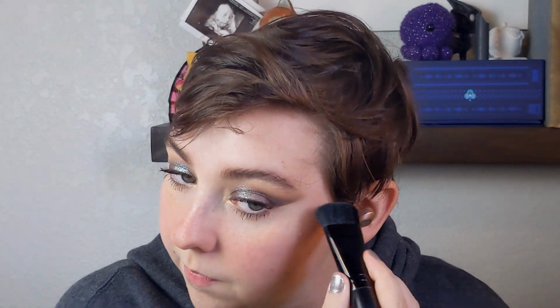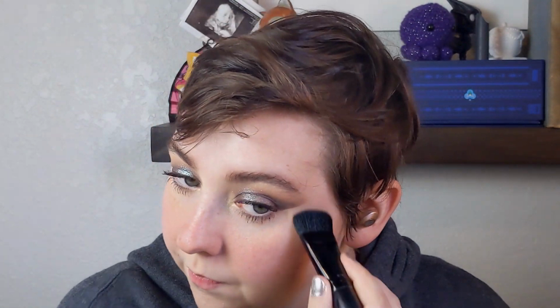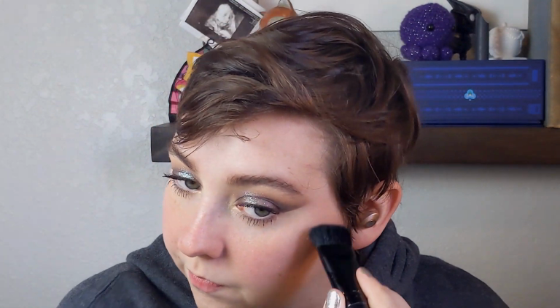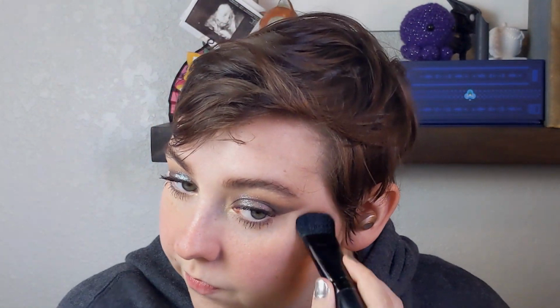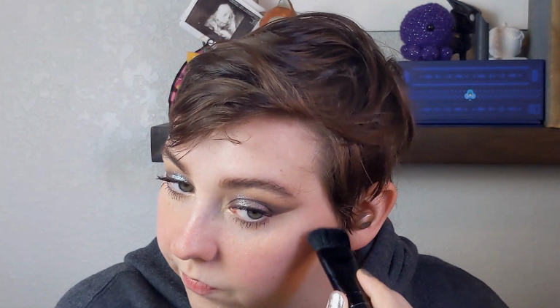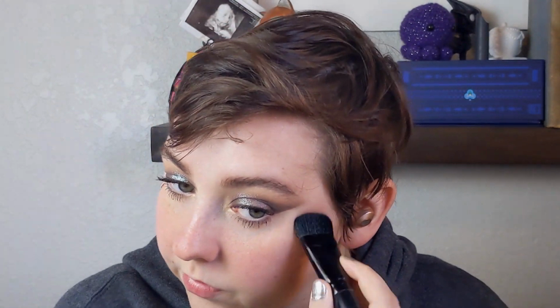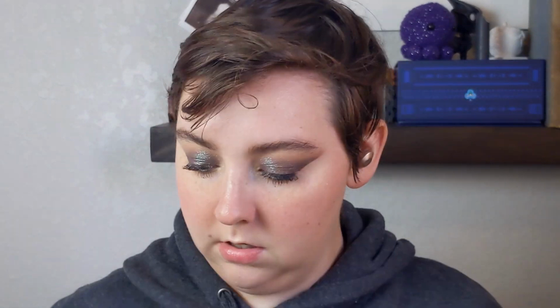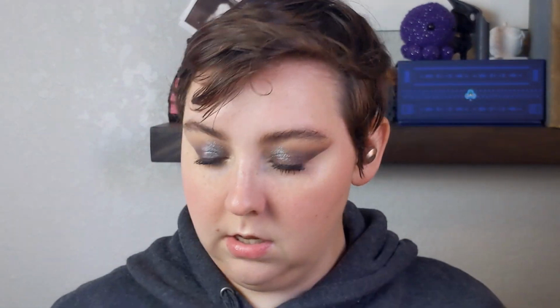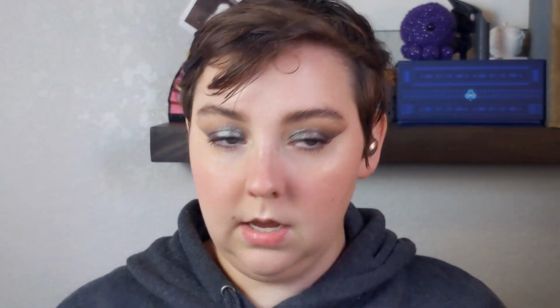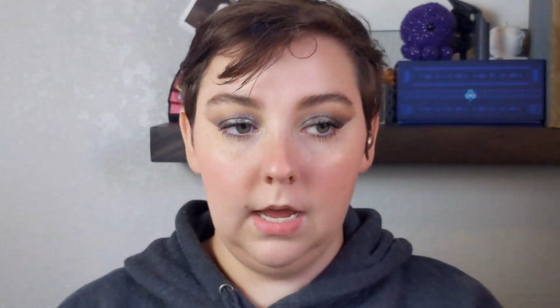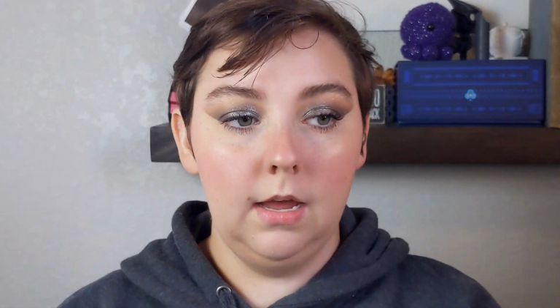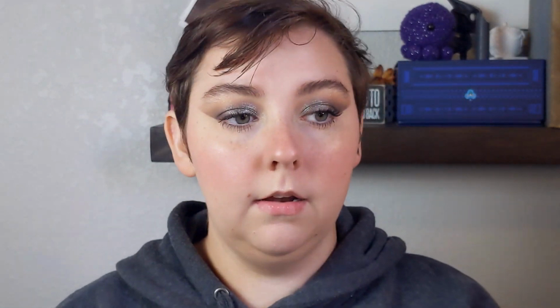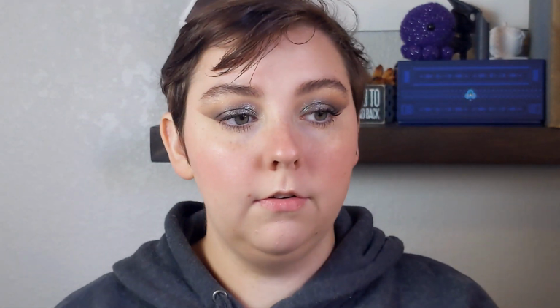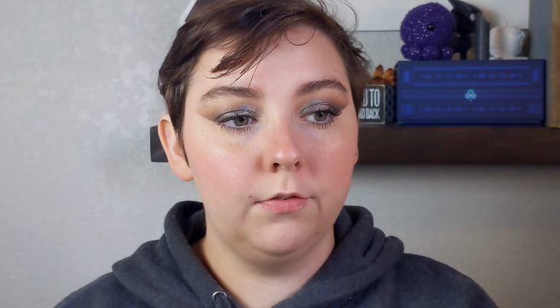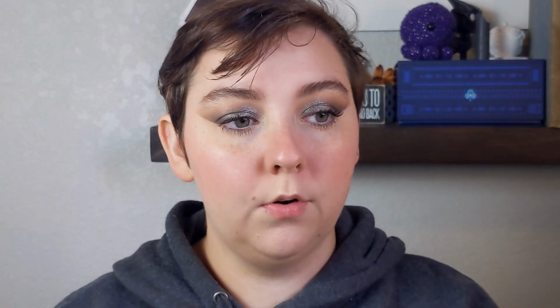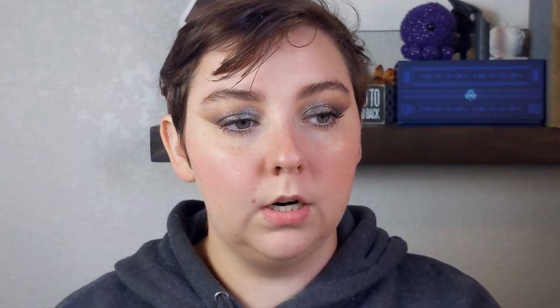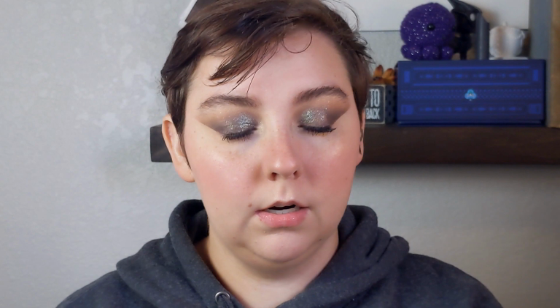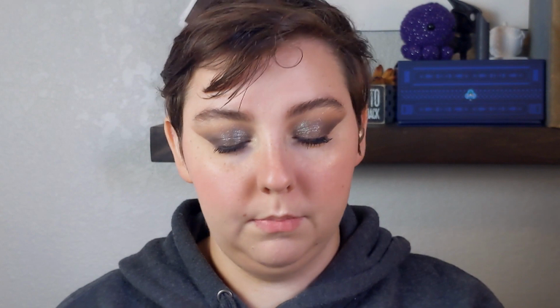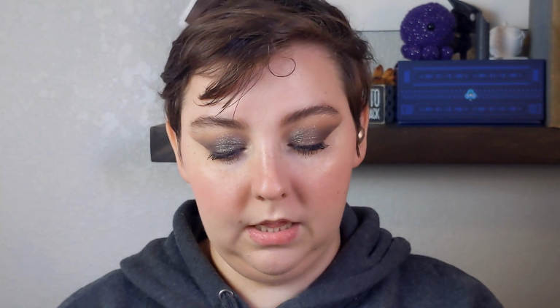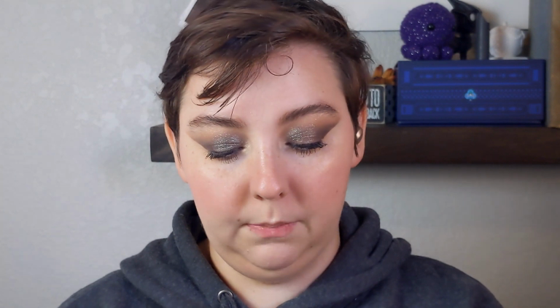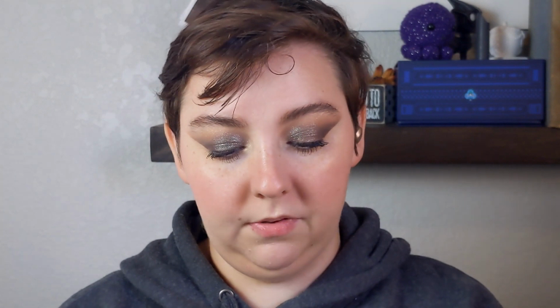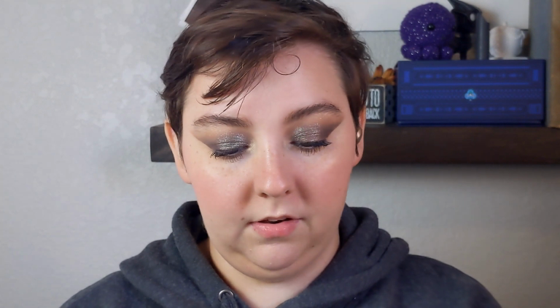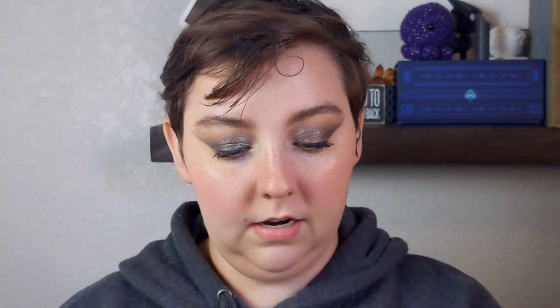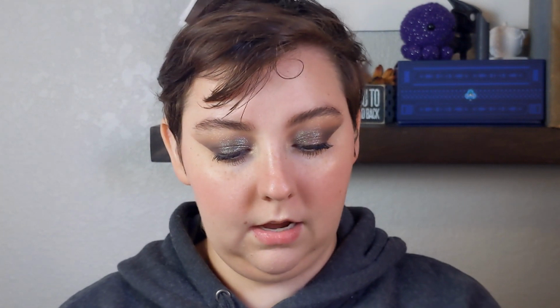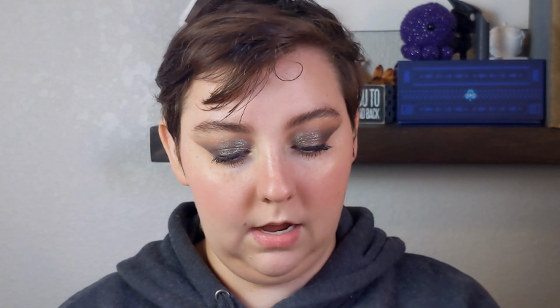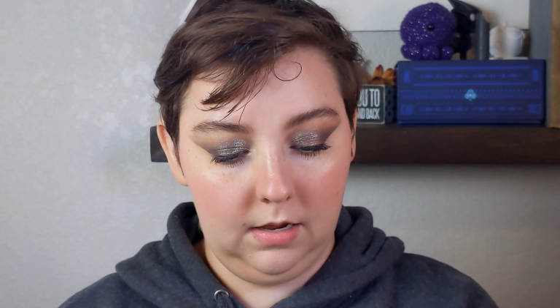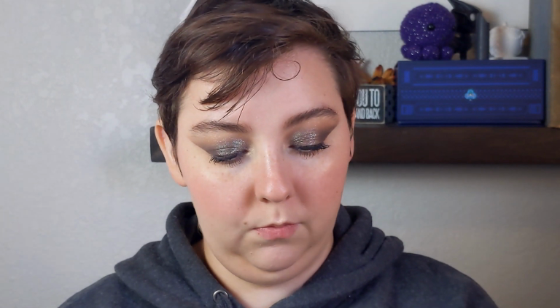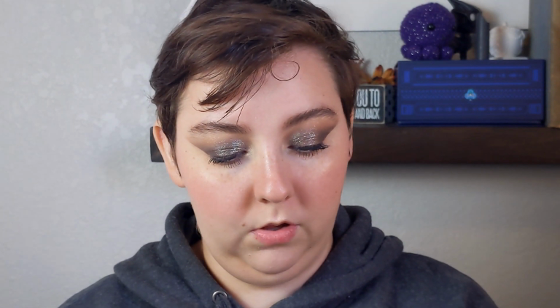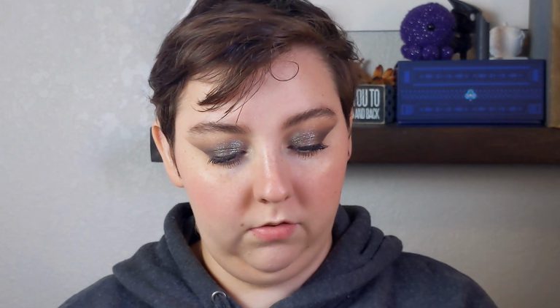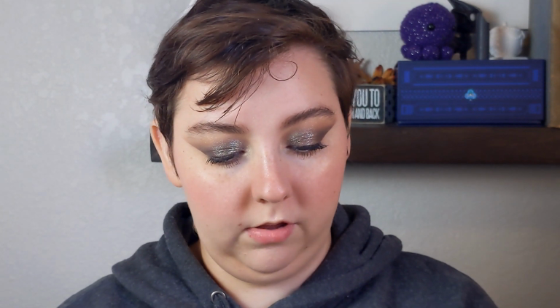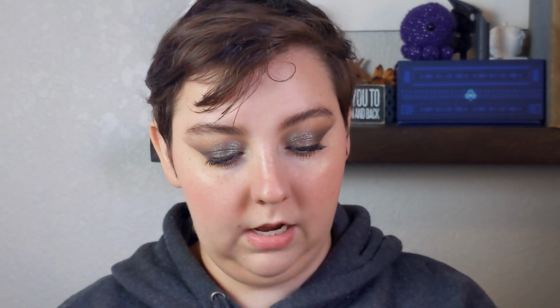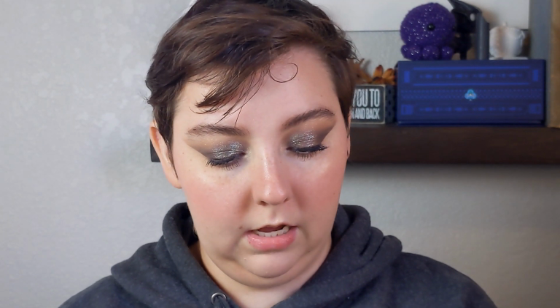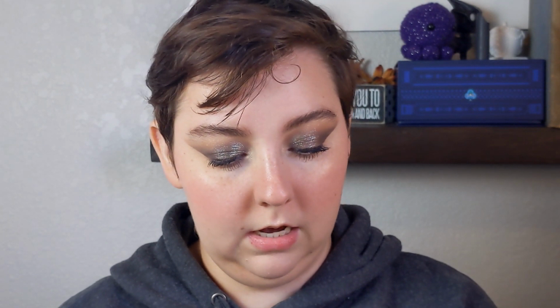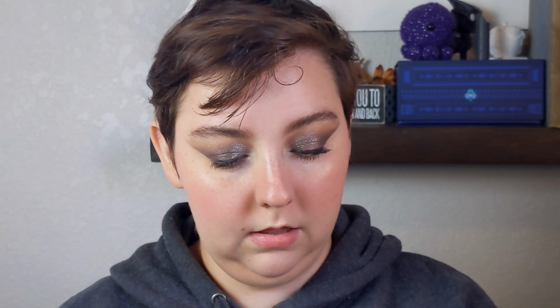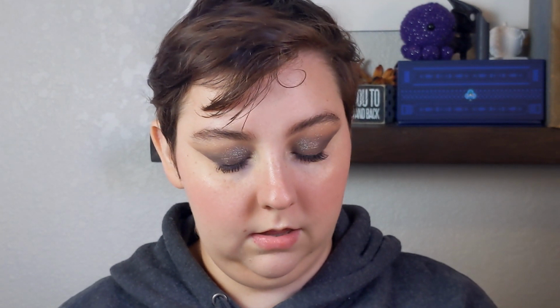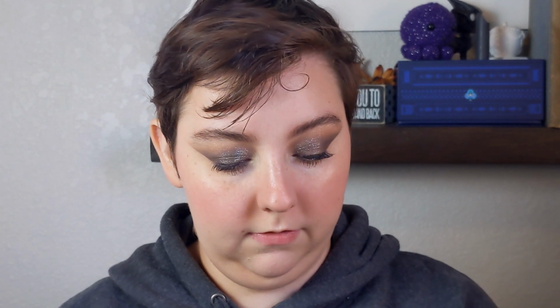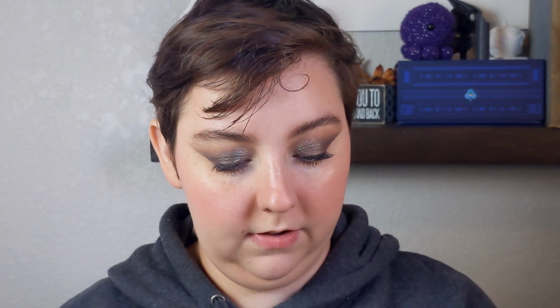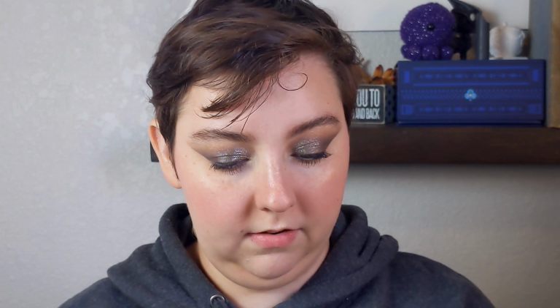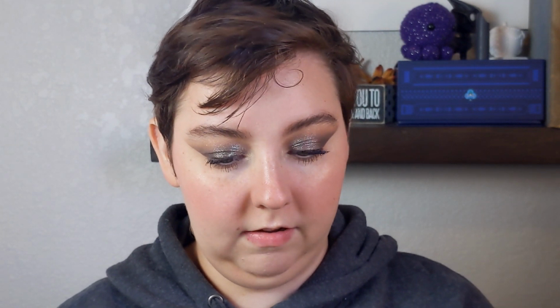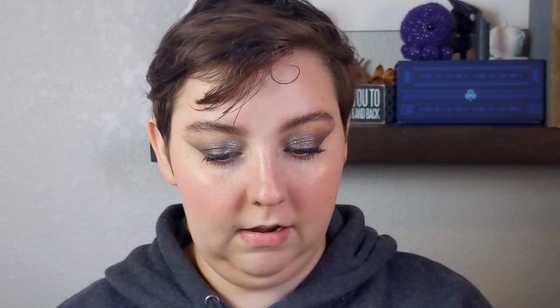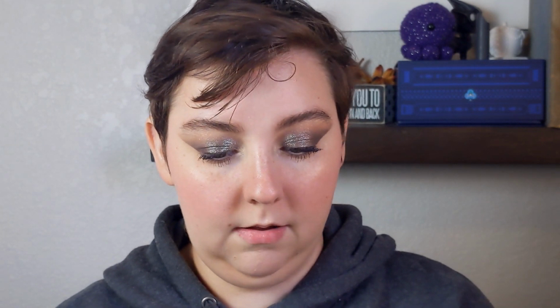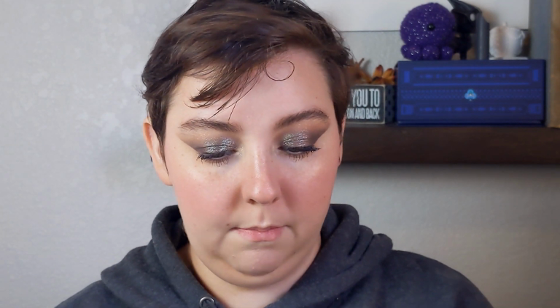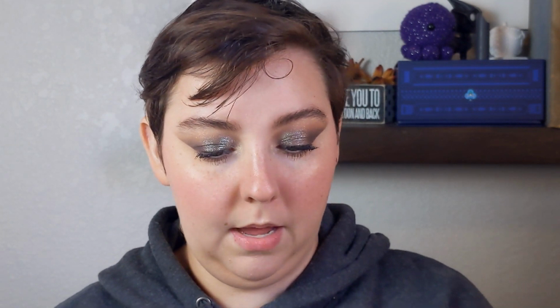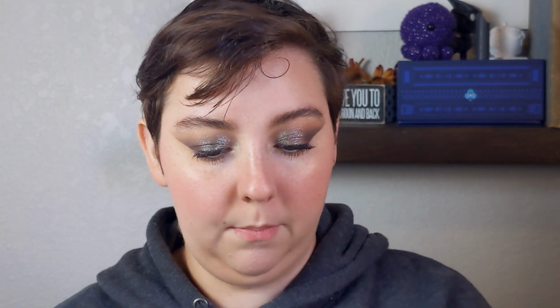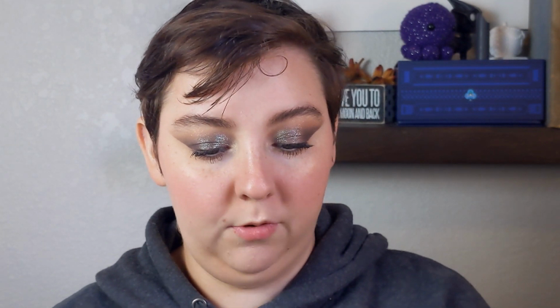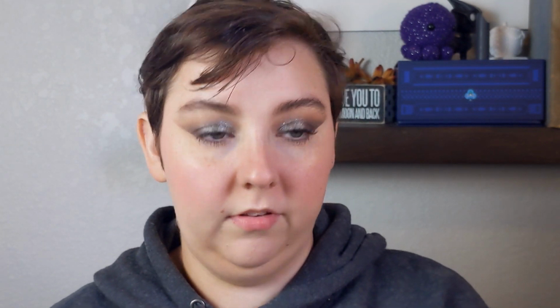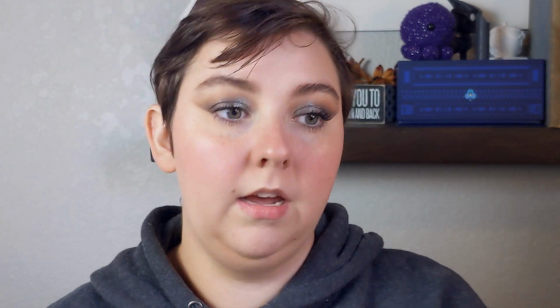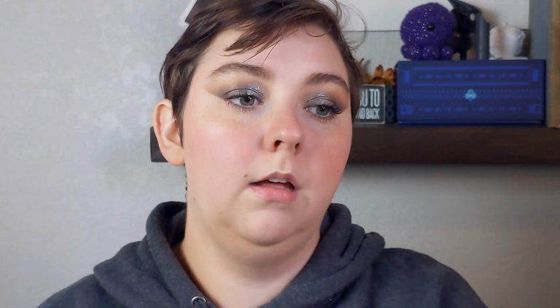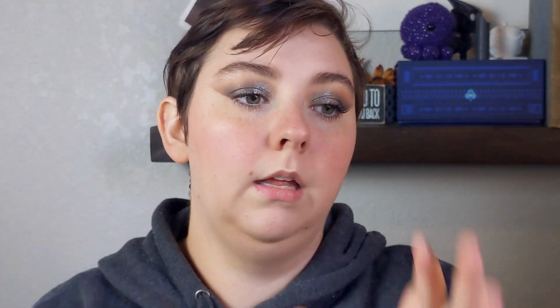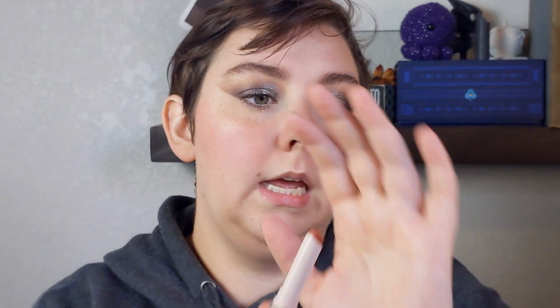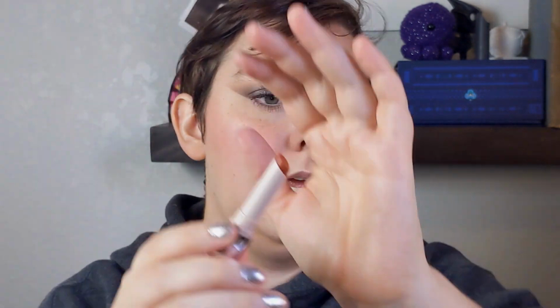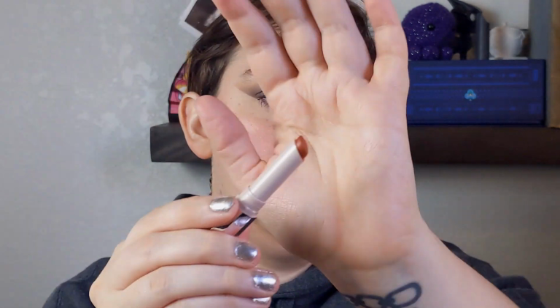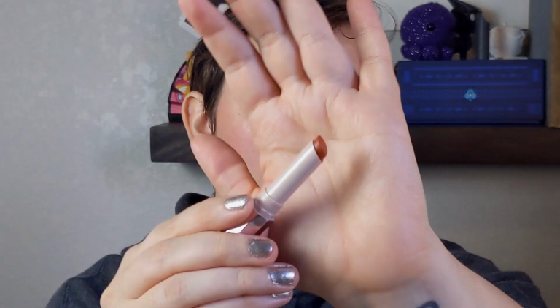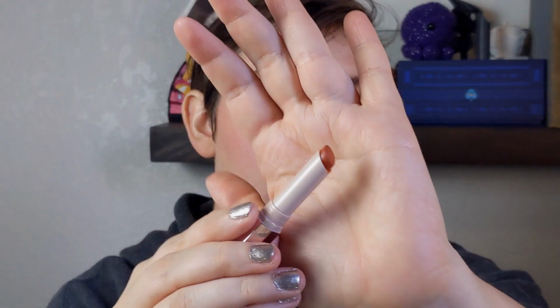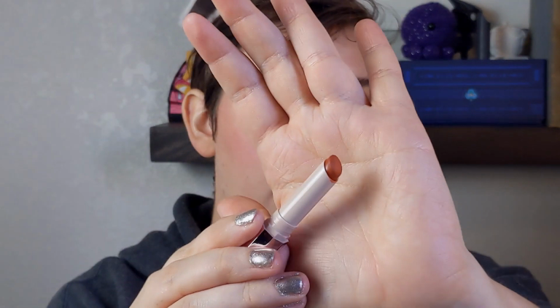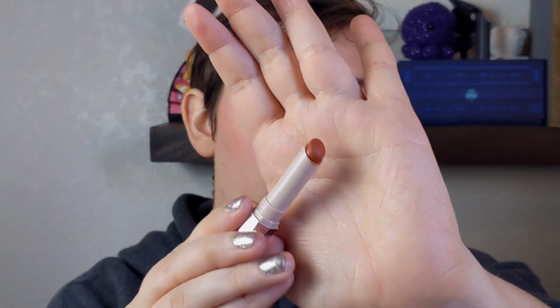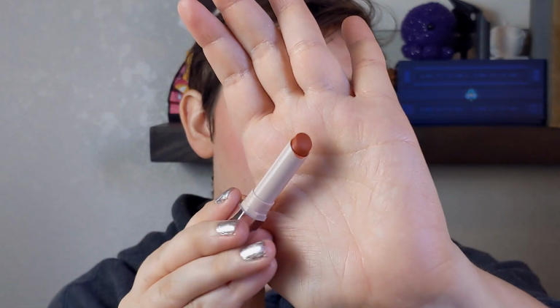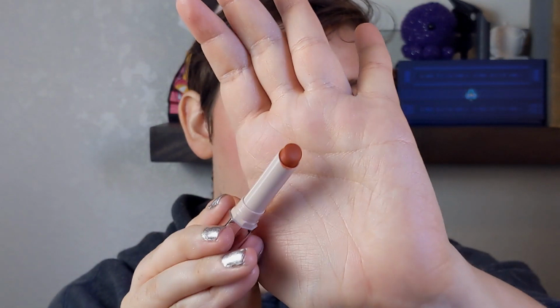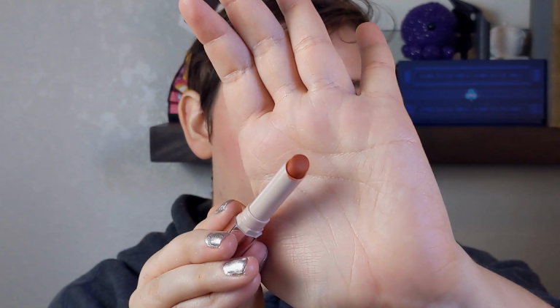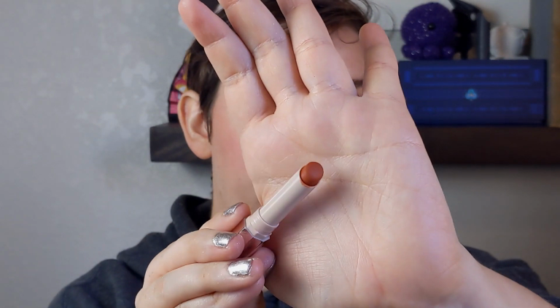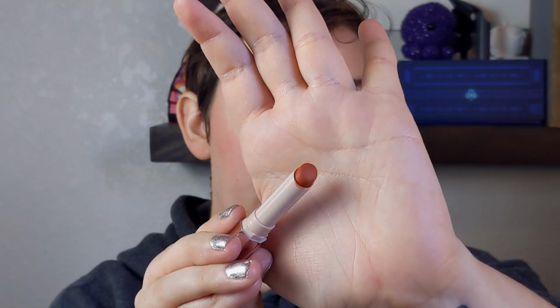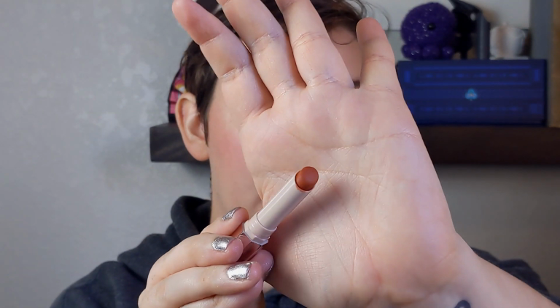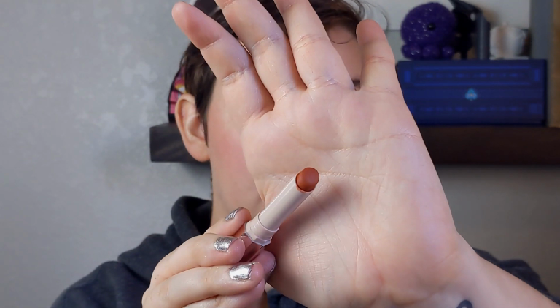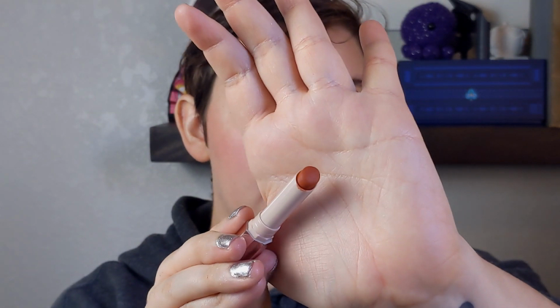And for my lipstick, I am using the Fenty Mattemoiselle in Freckle Fiesta.